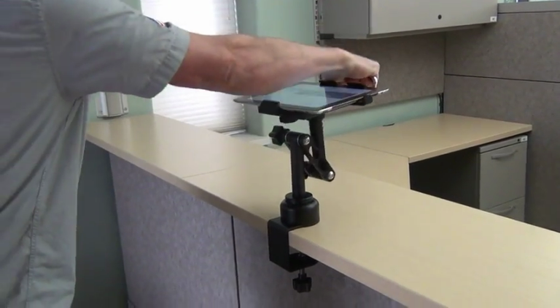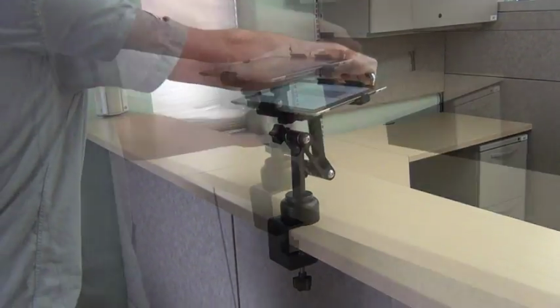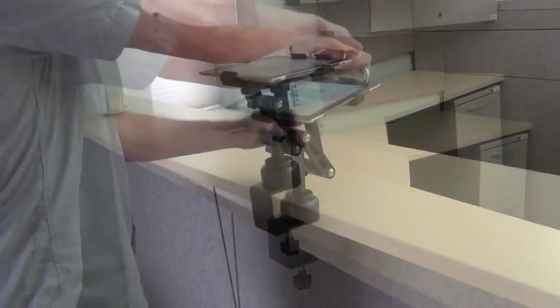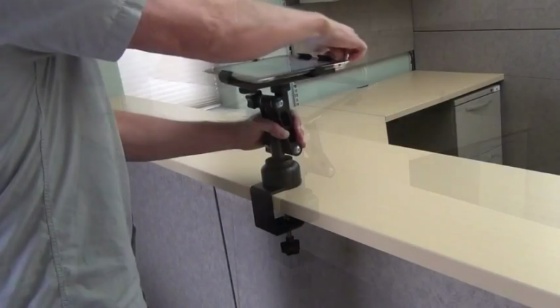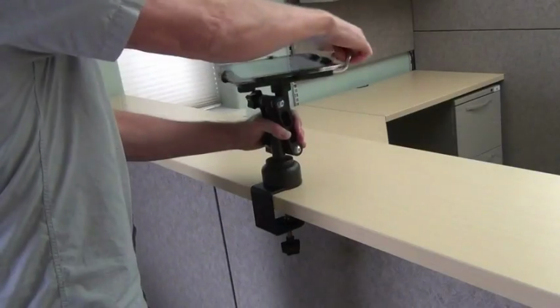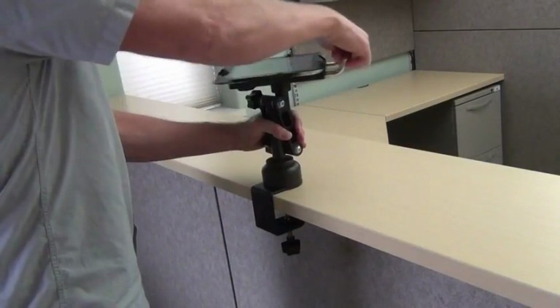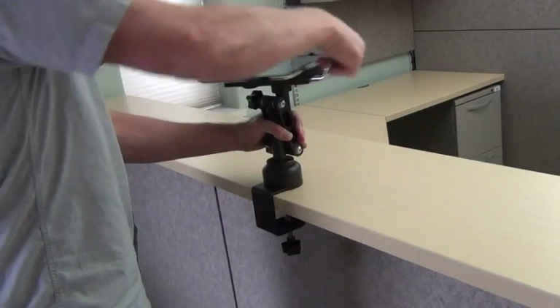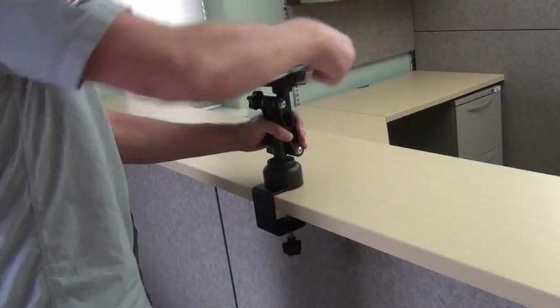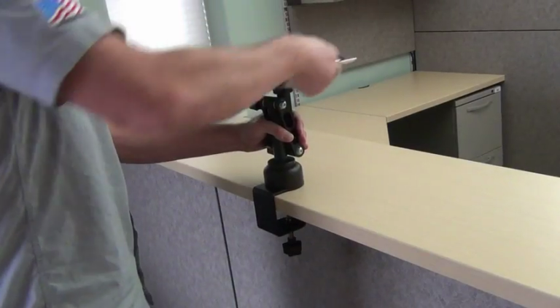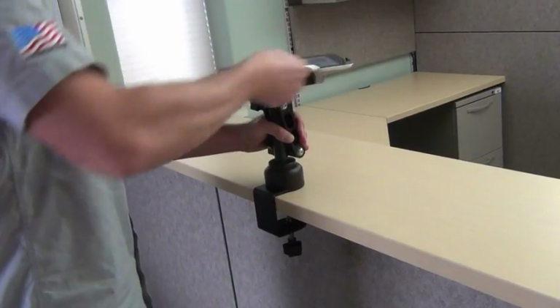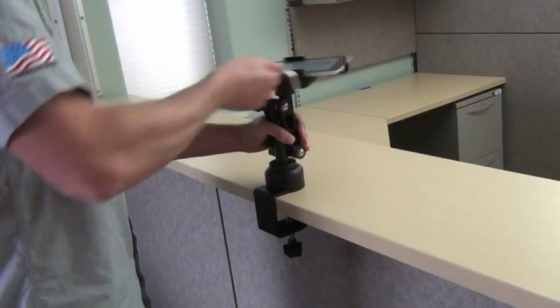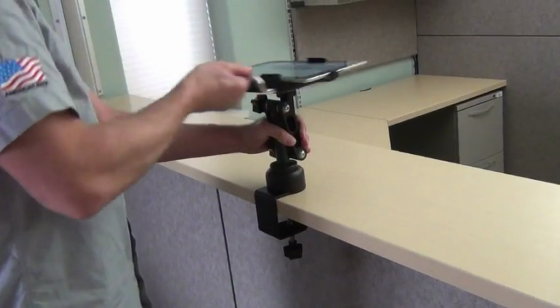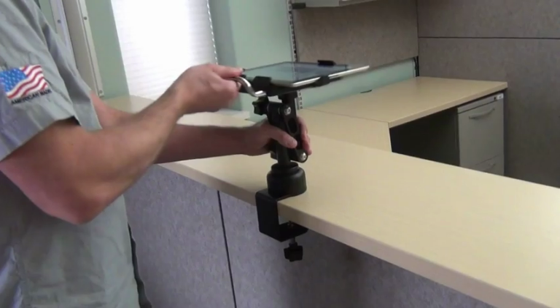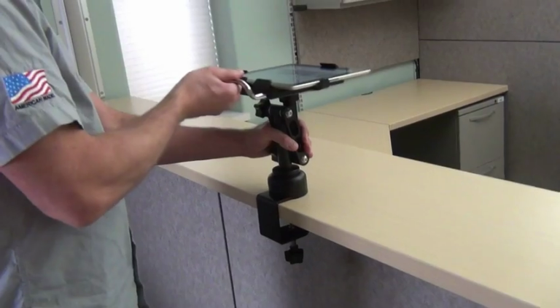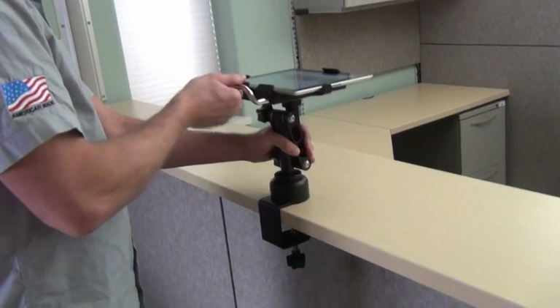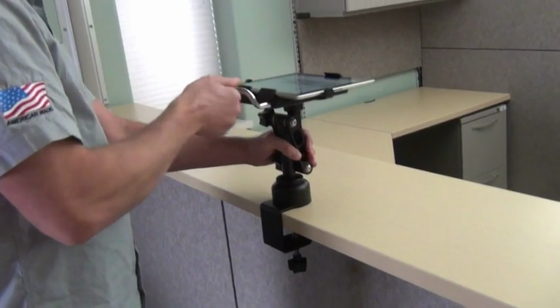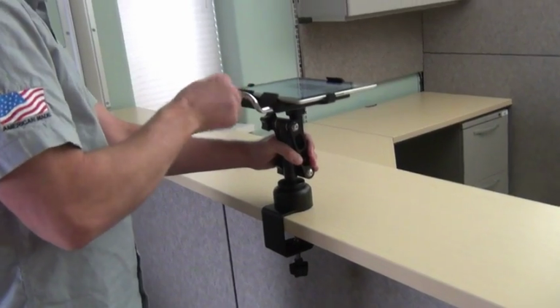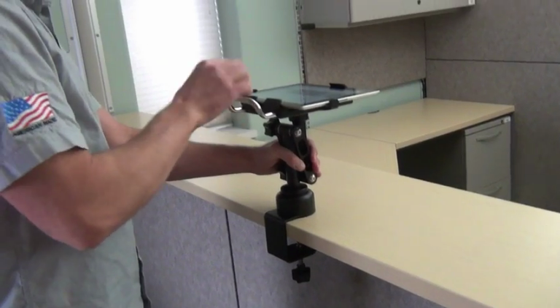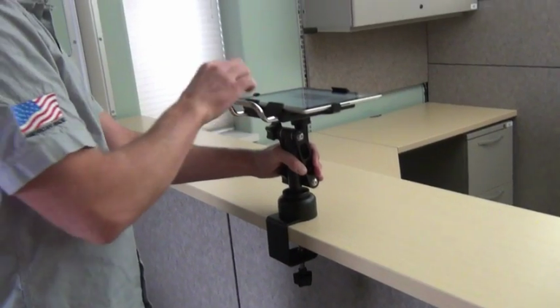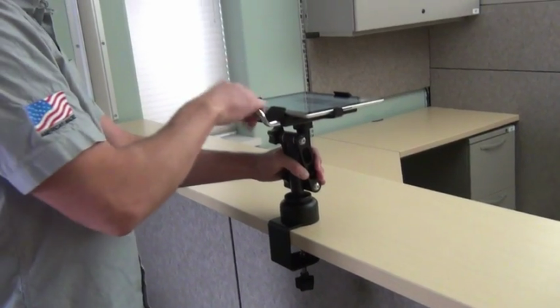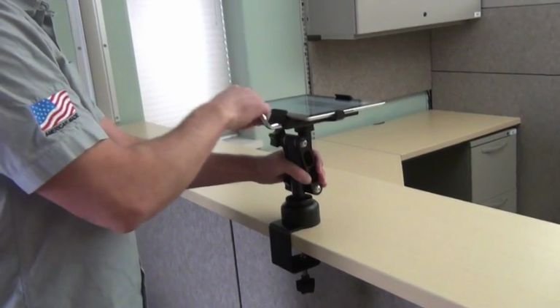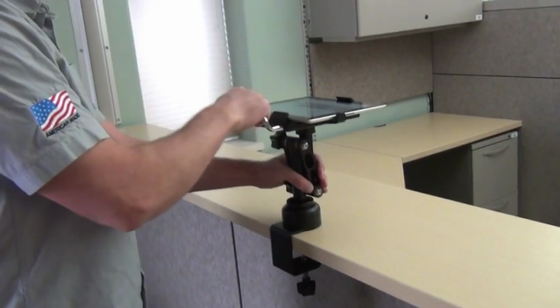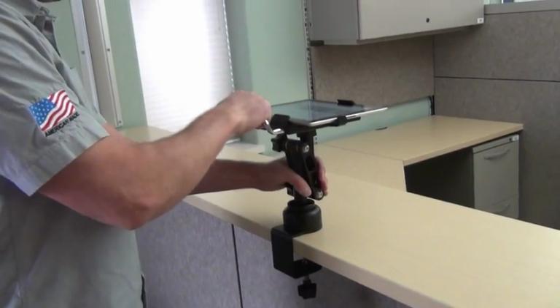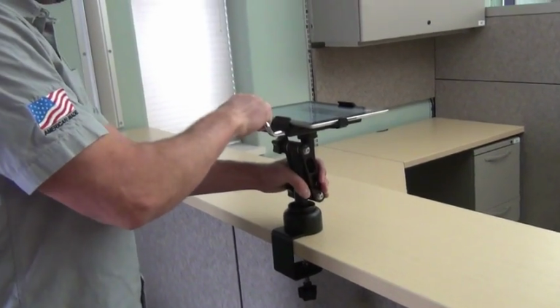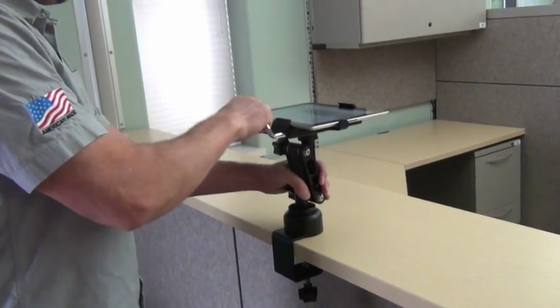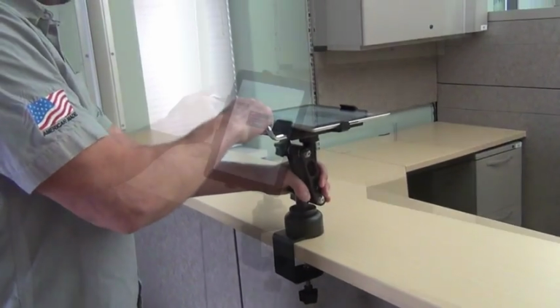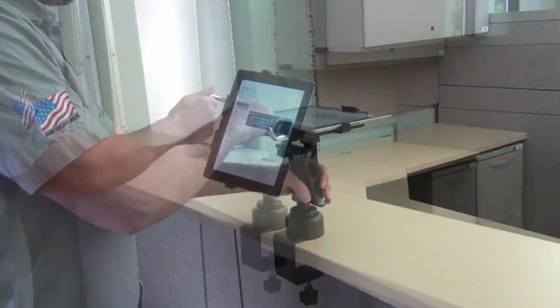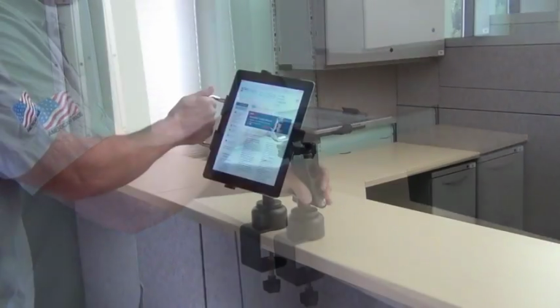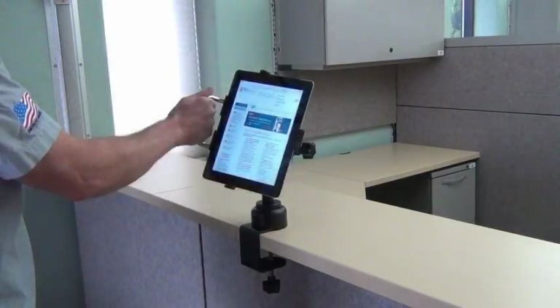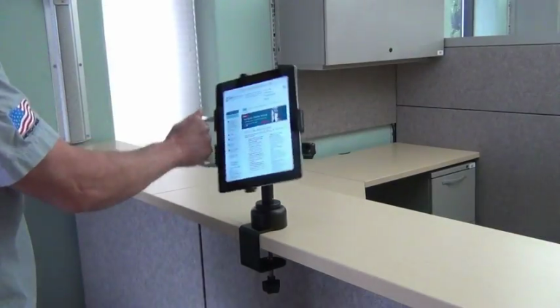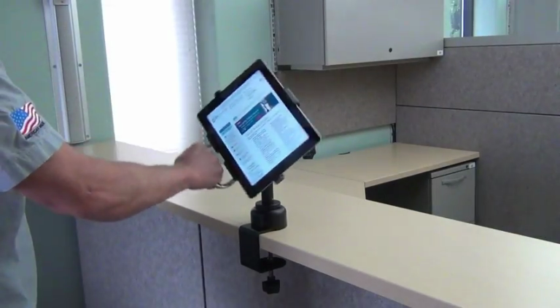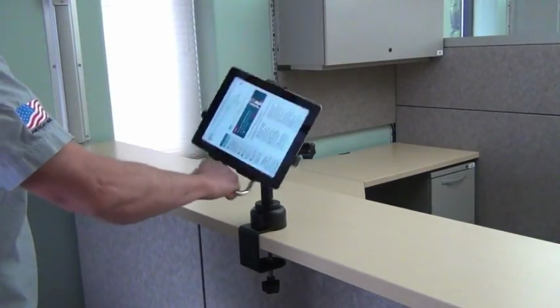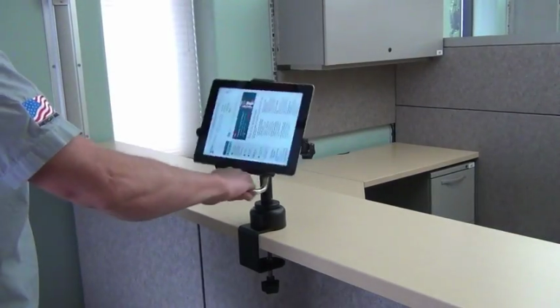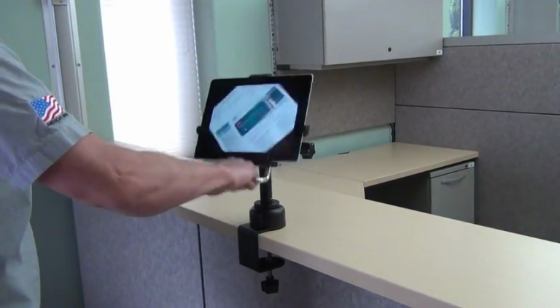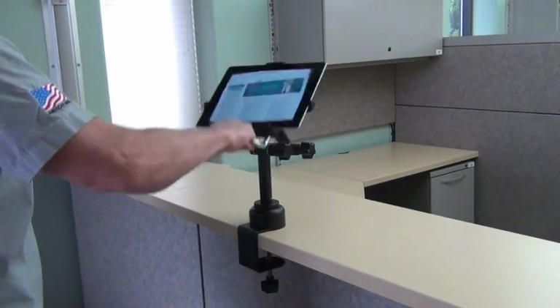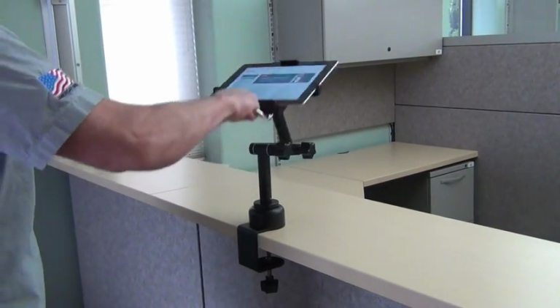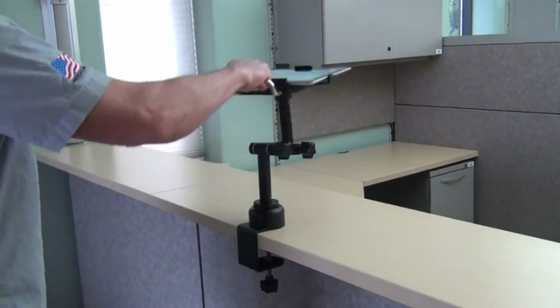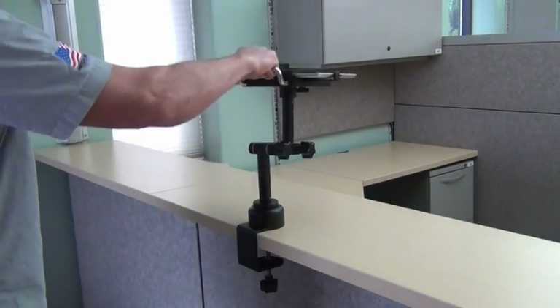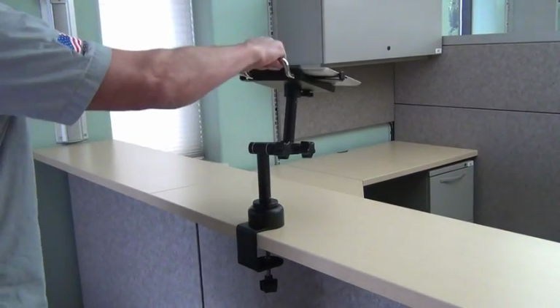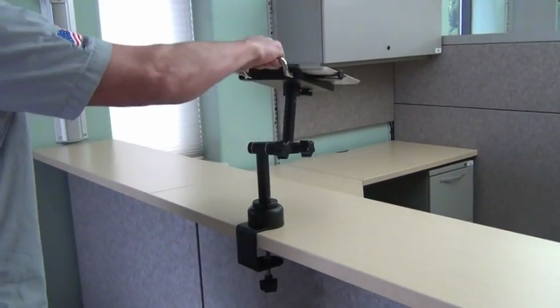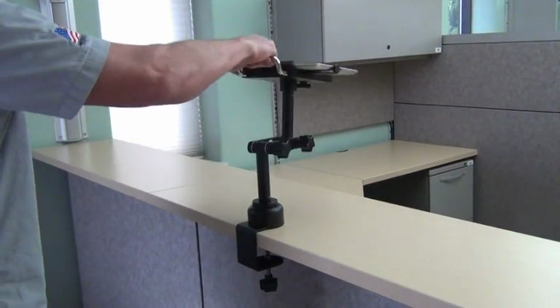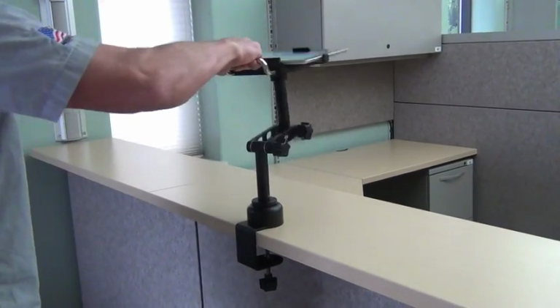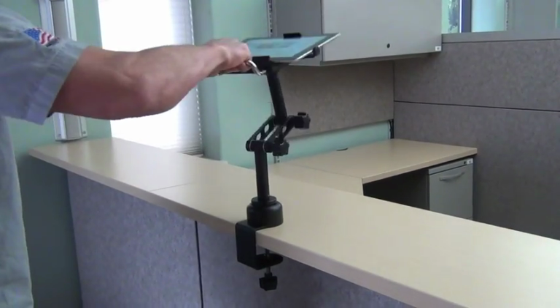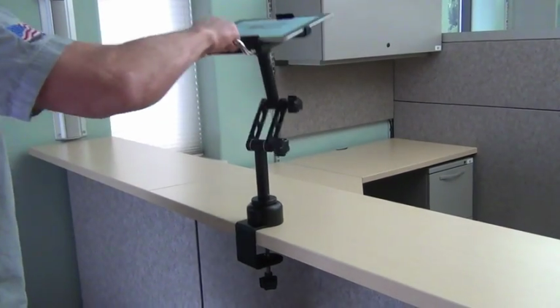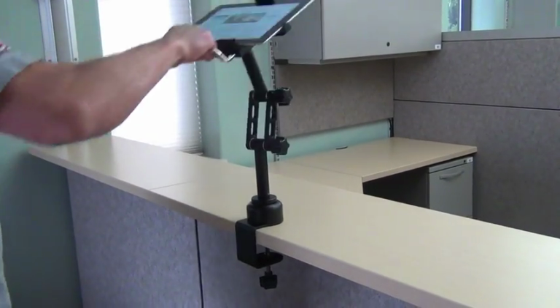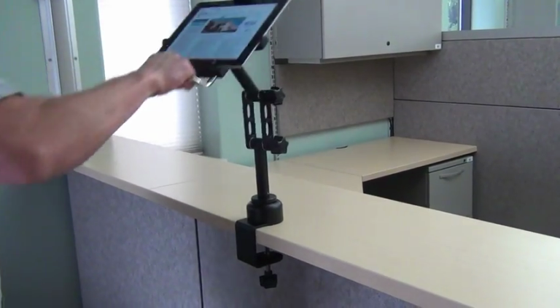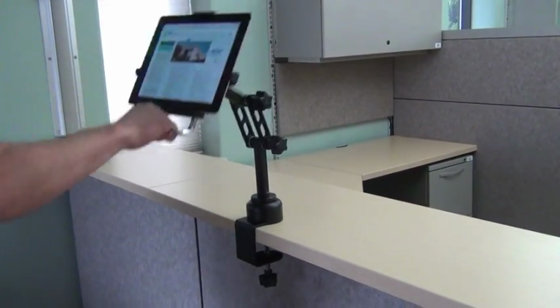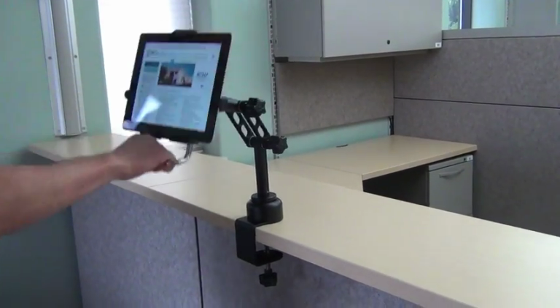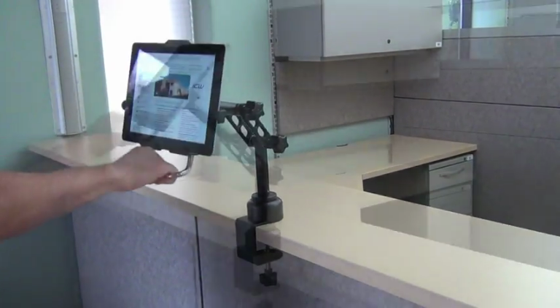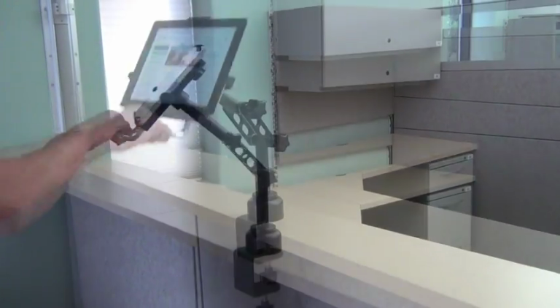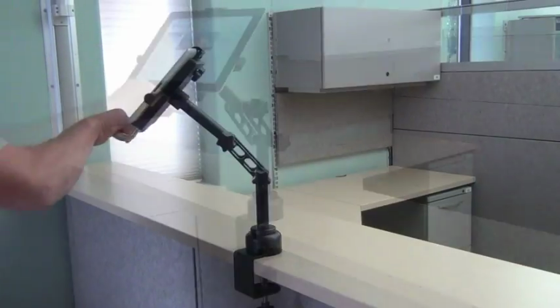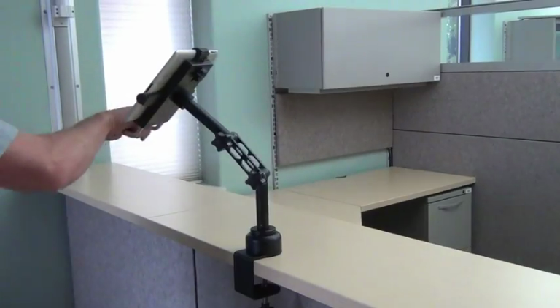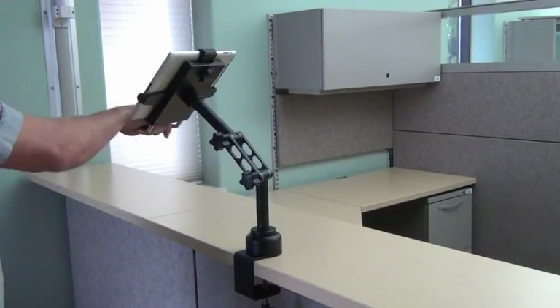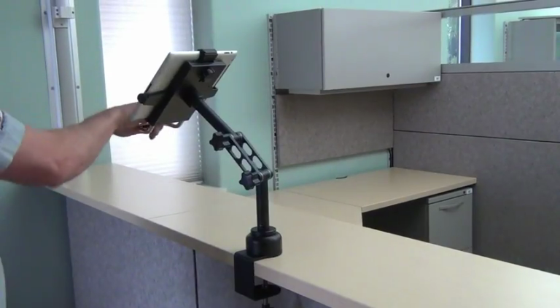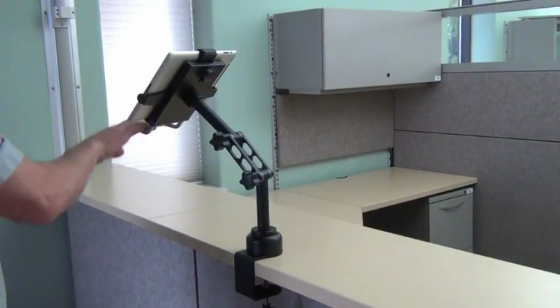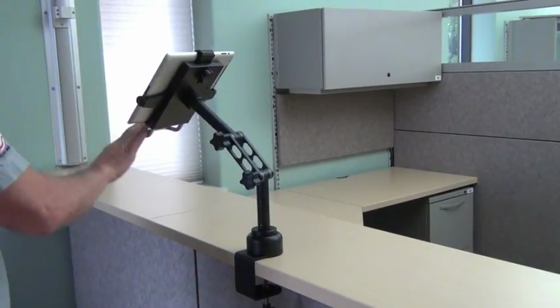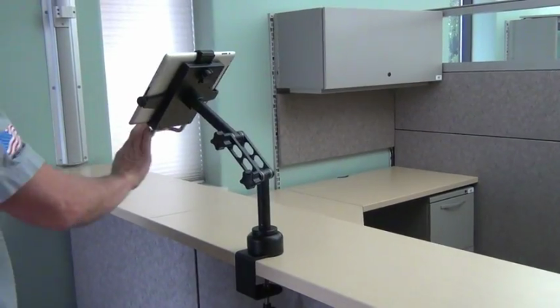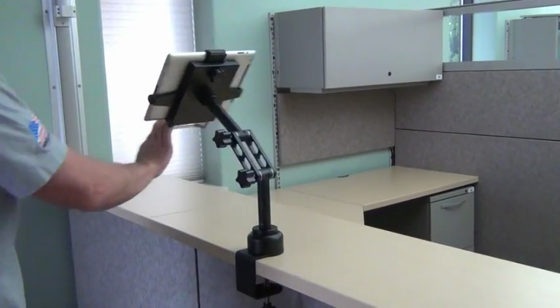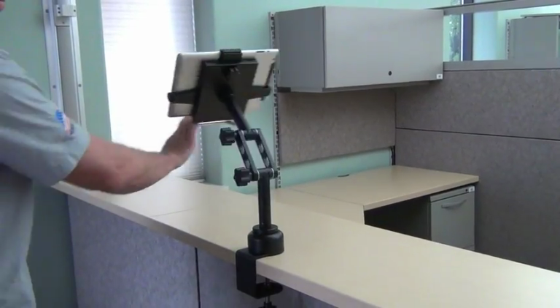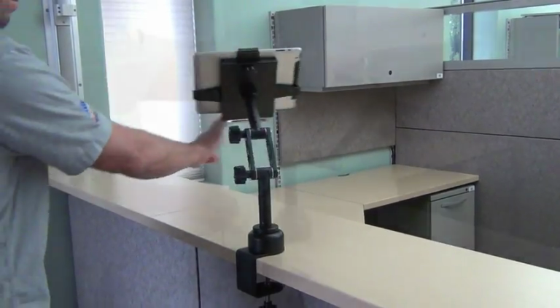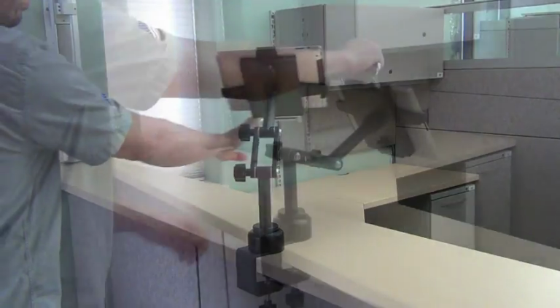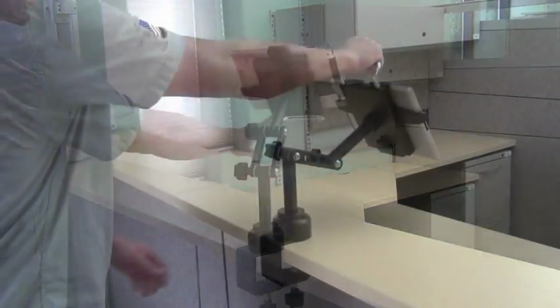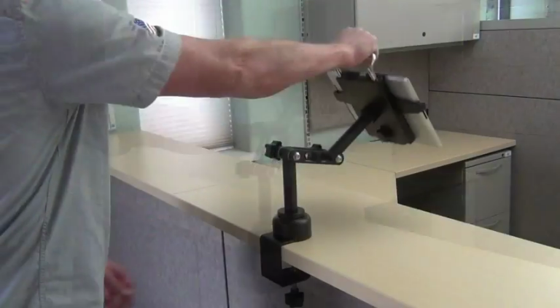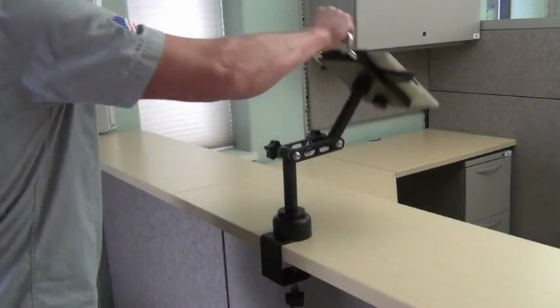This is a professional quality mount that is built of strong billet aluminum and heavy-duty components. It comes with a five-year guarantee.